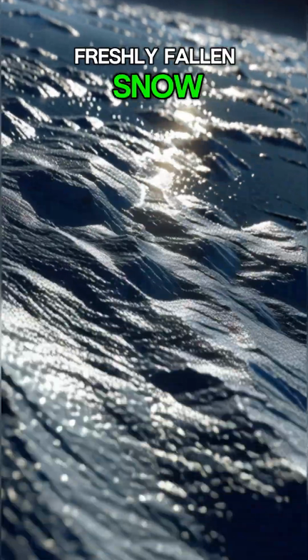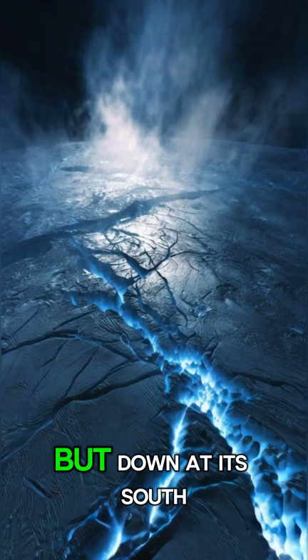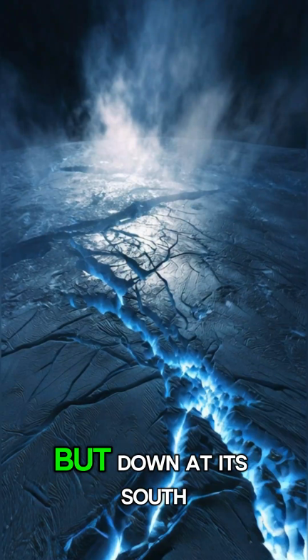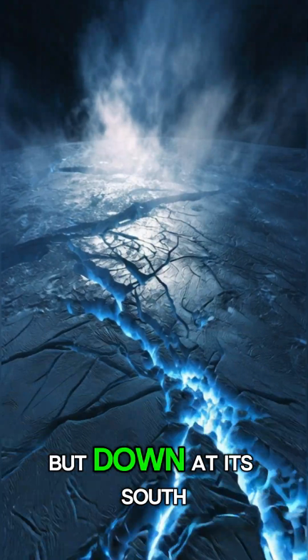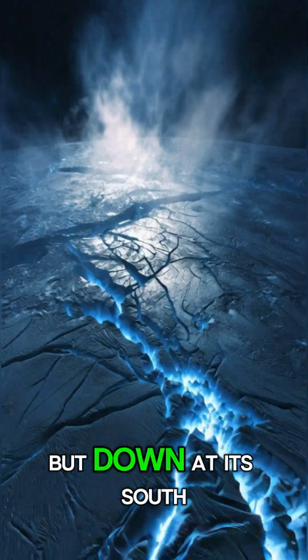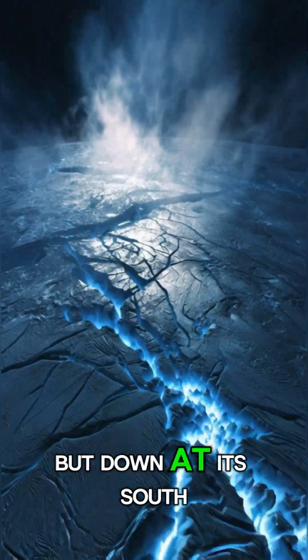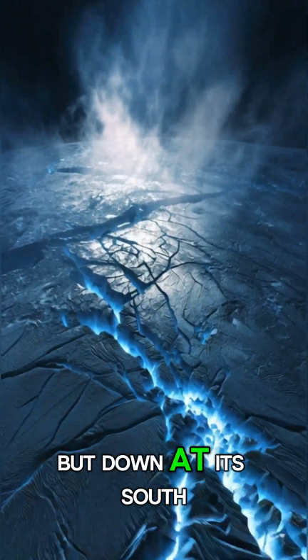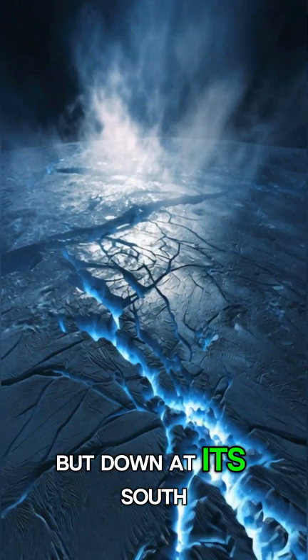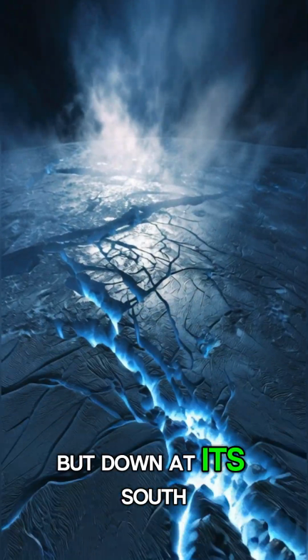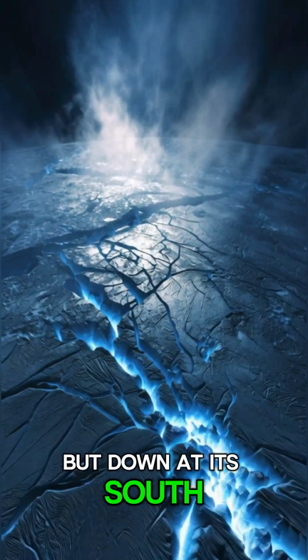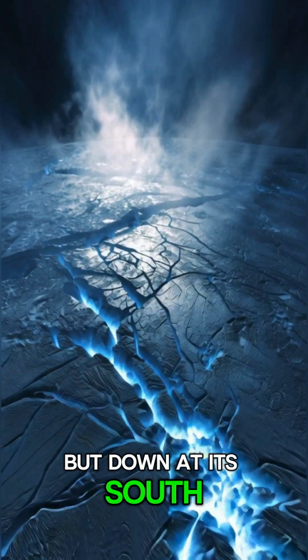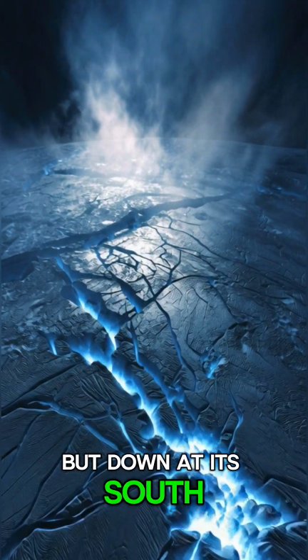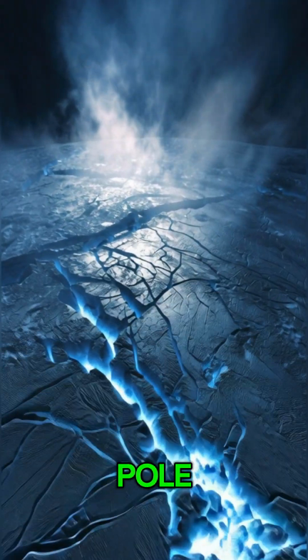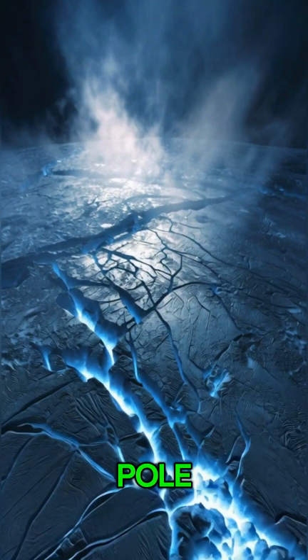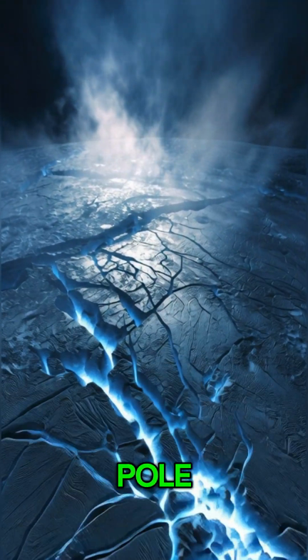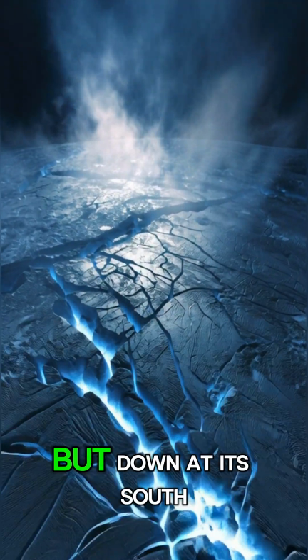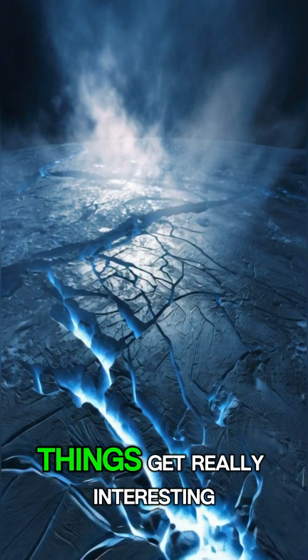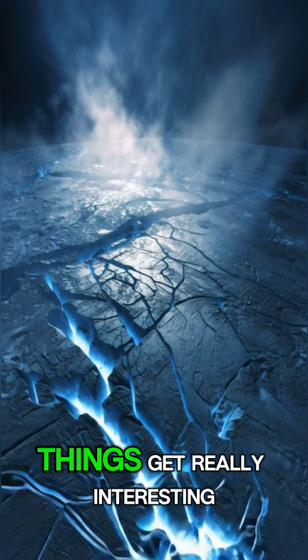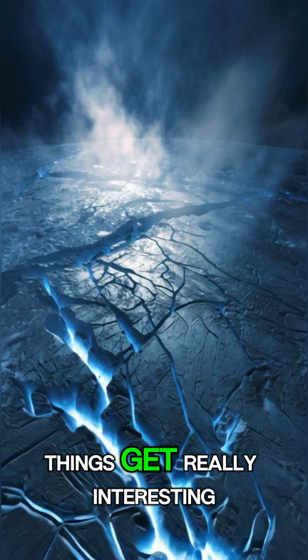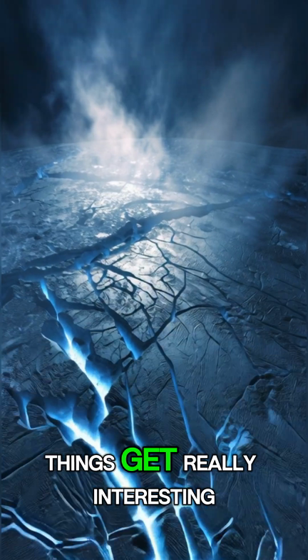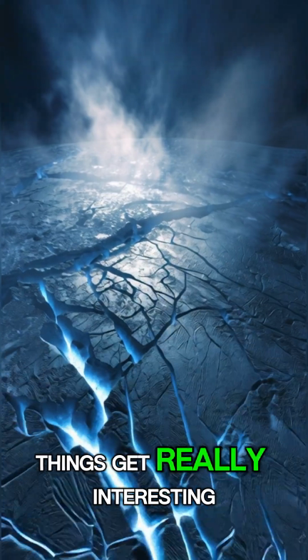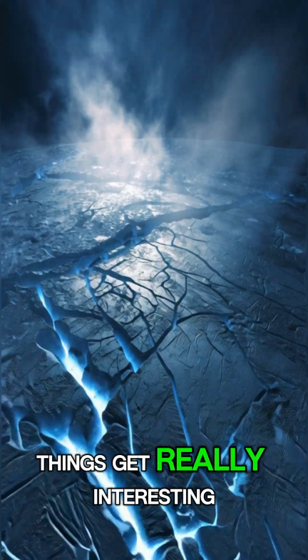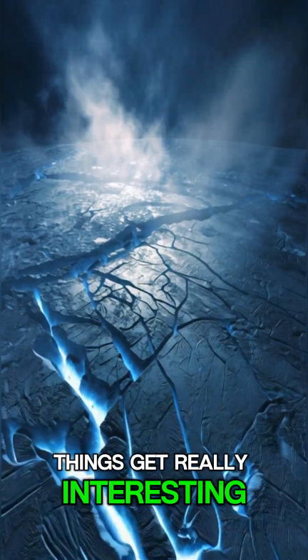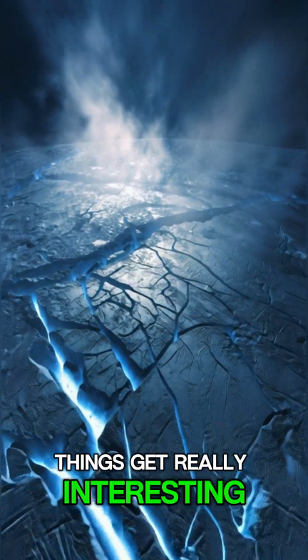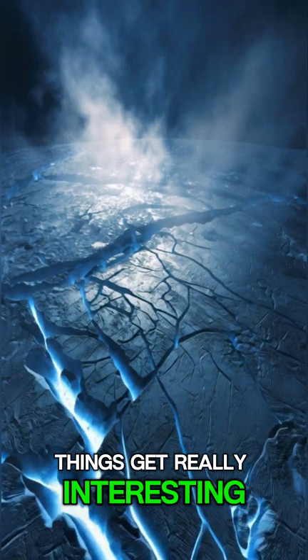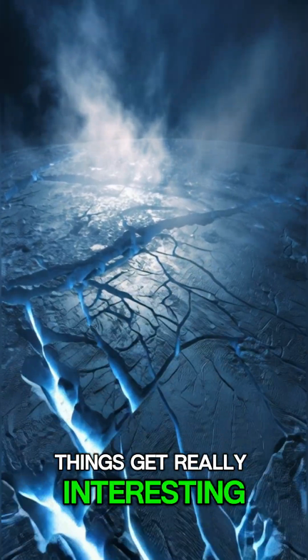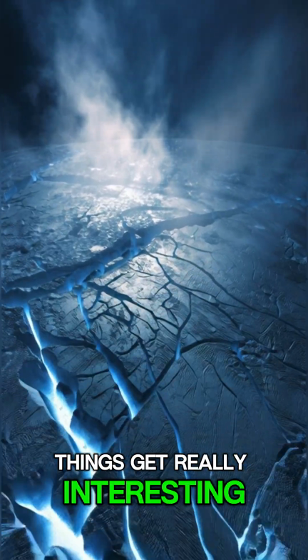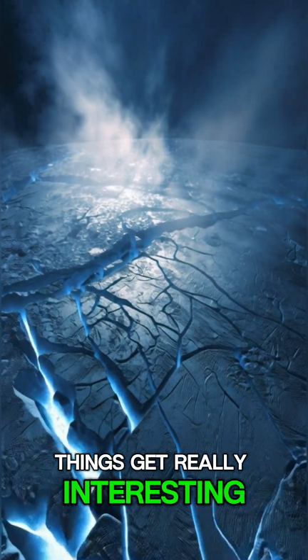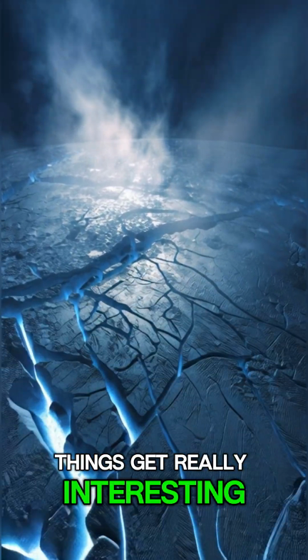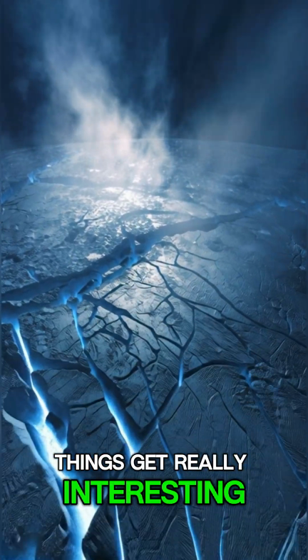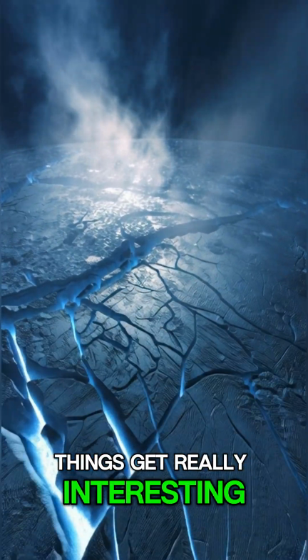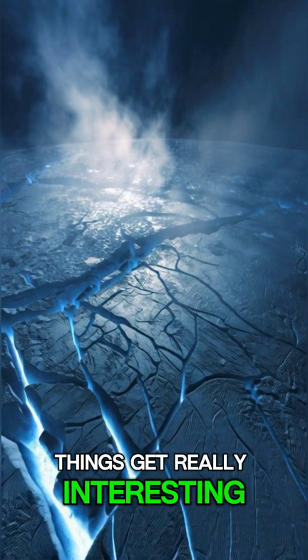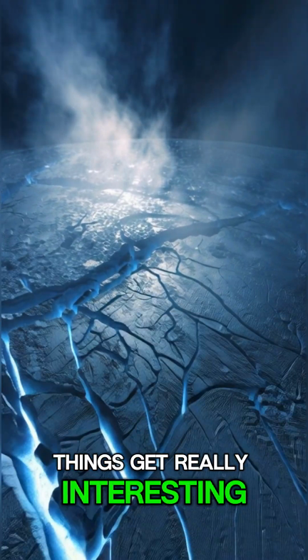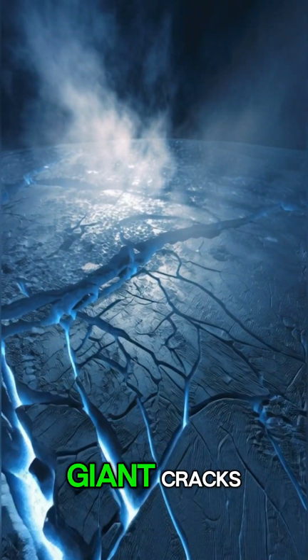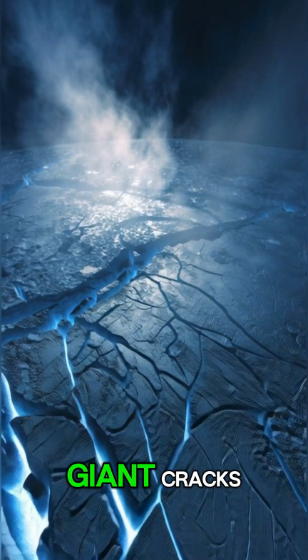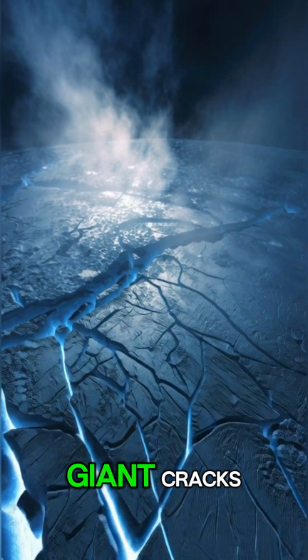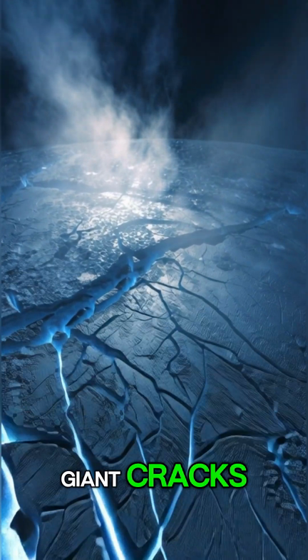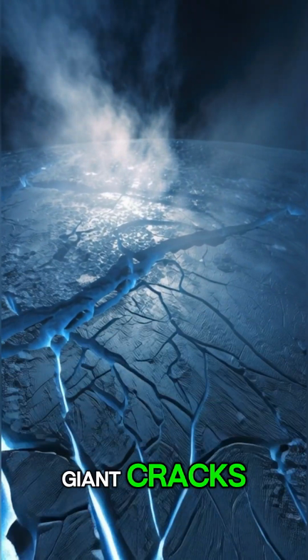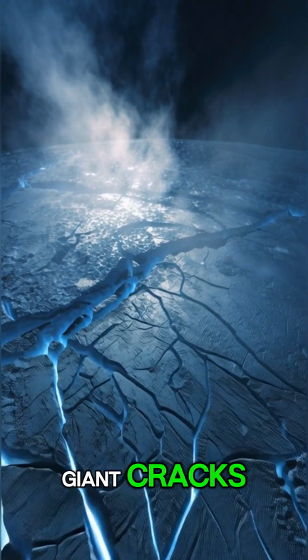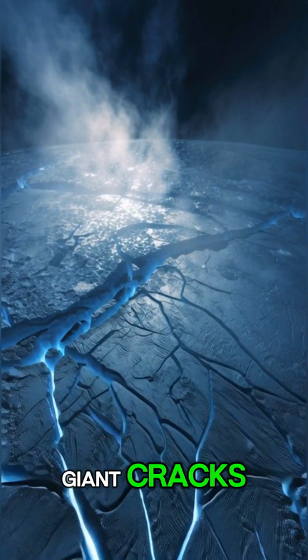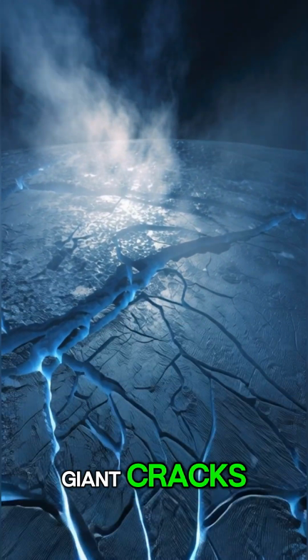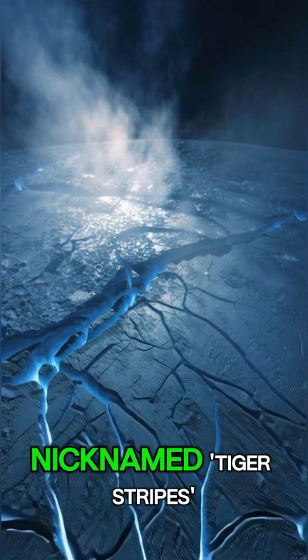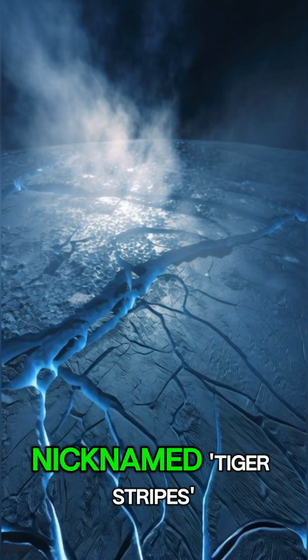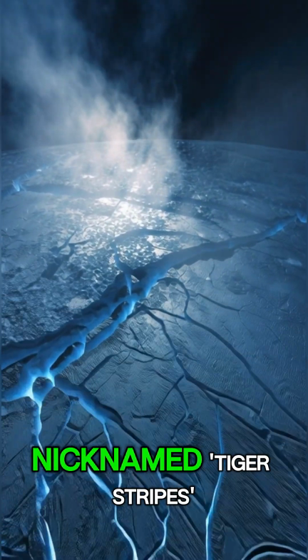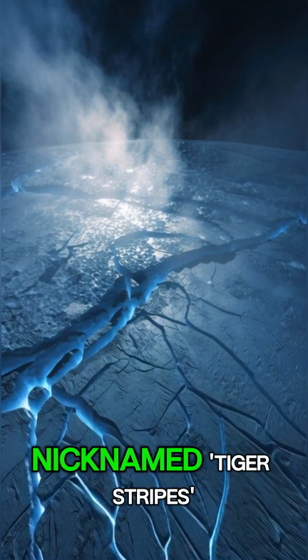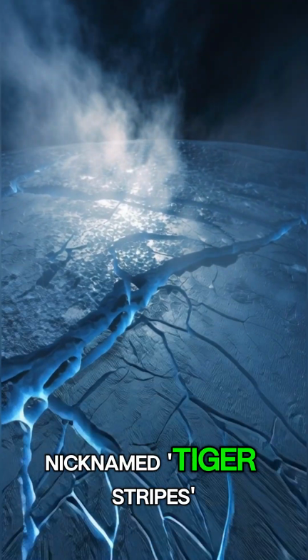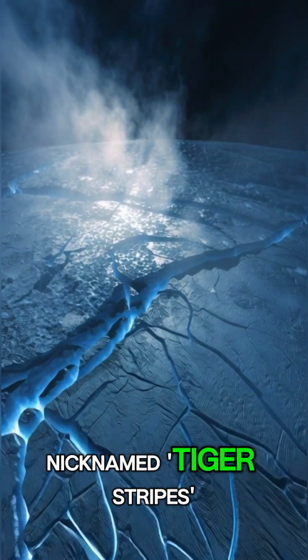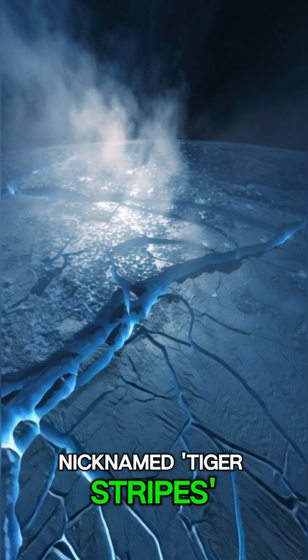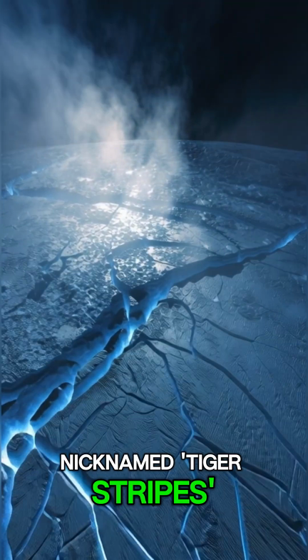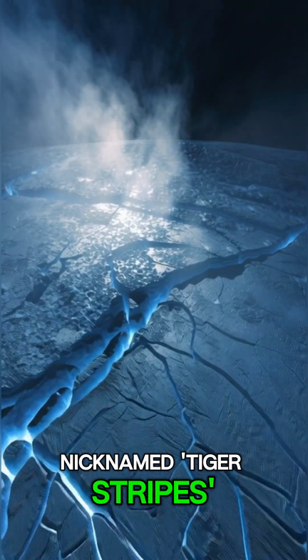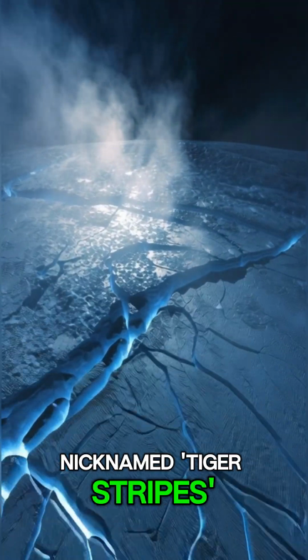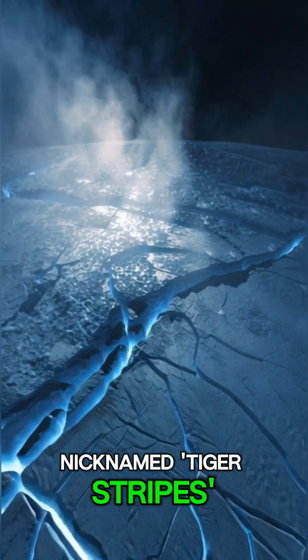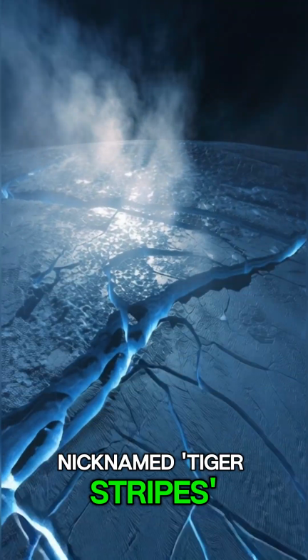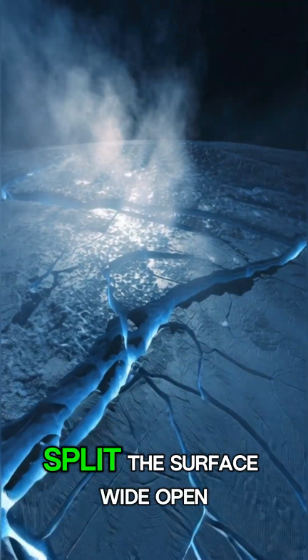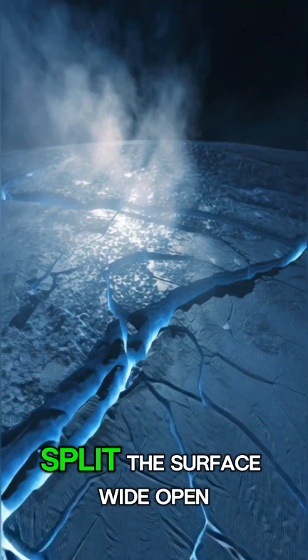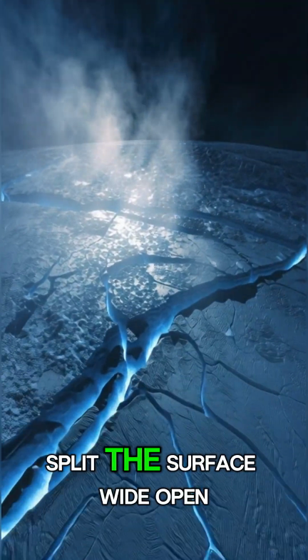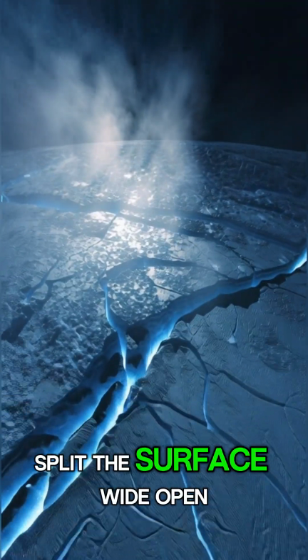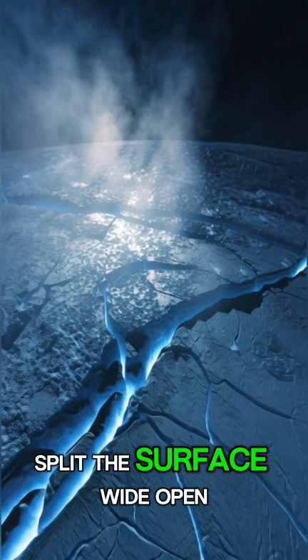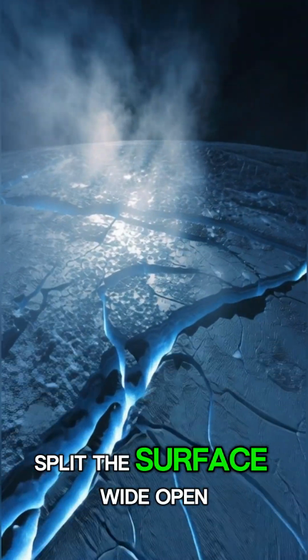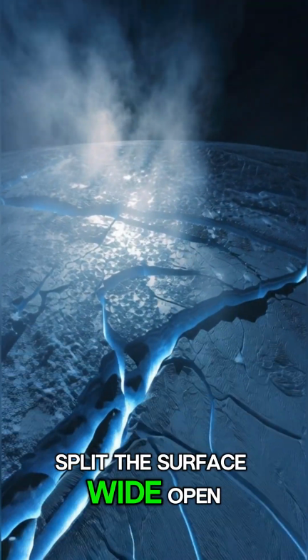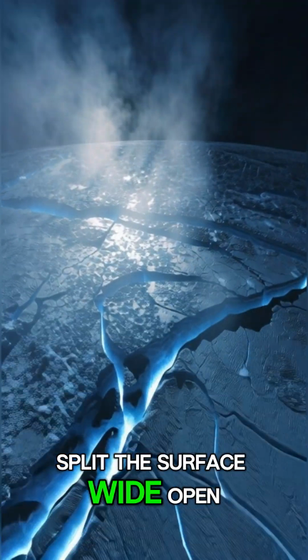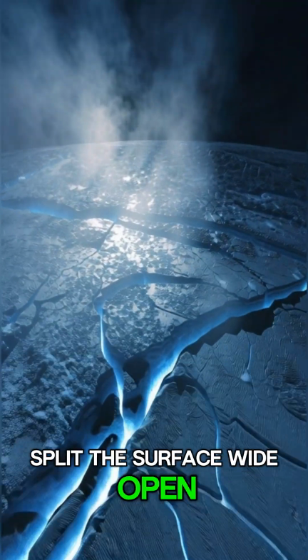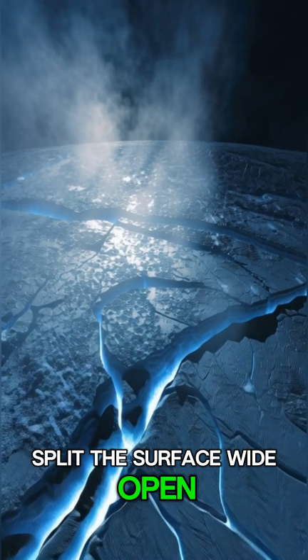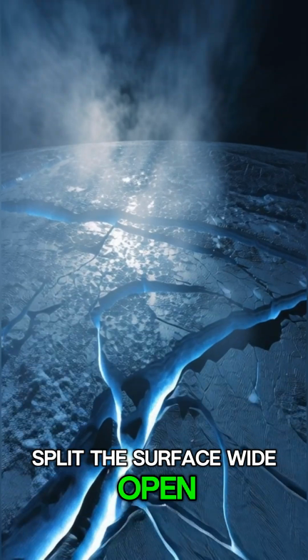But down at its south pole, things get really interesting. Giant cracks, nicknamed tiger stripes, split the surface wide open.